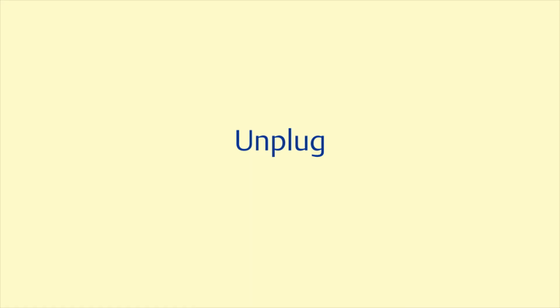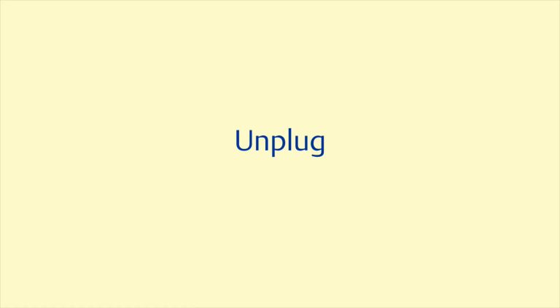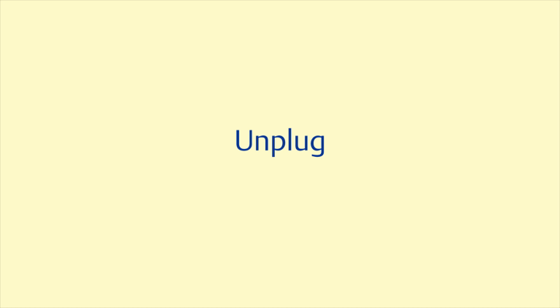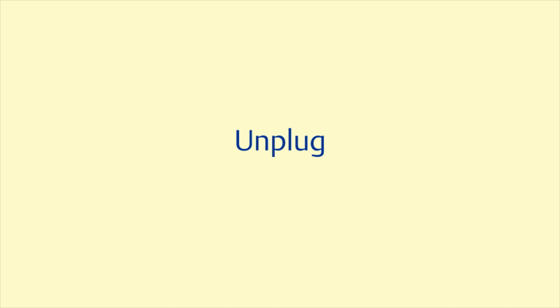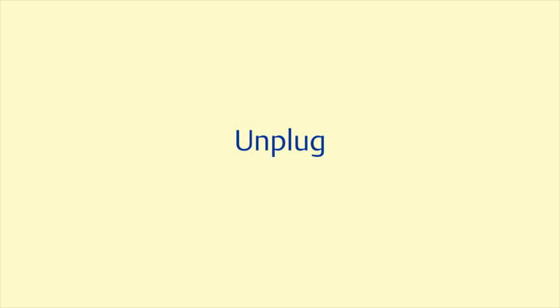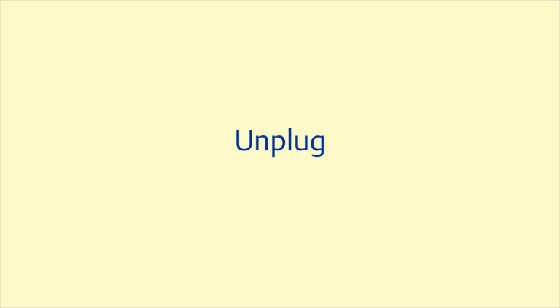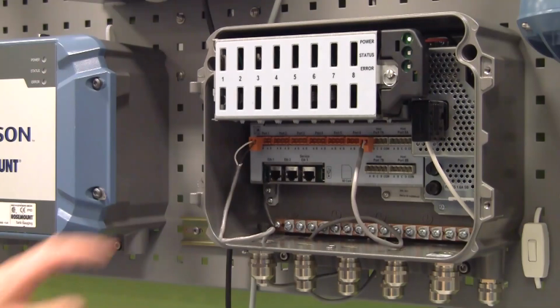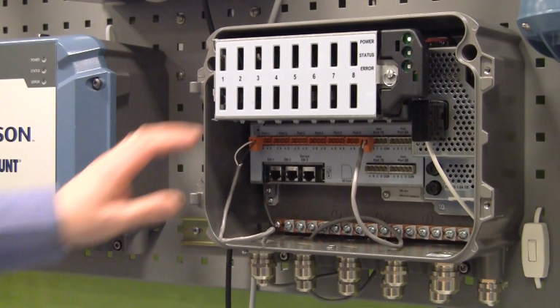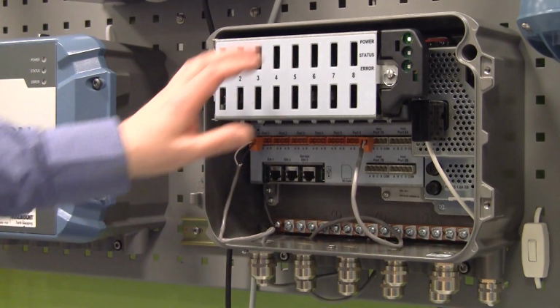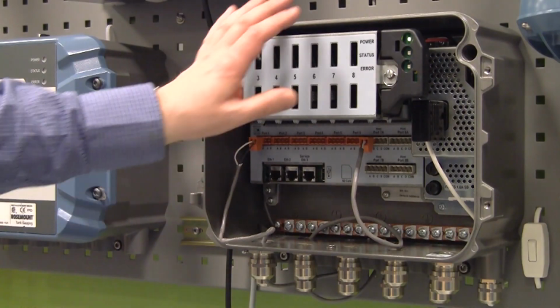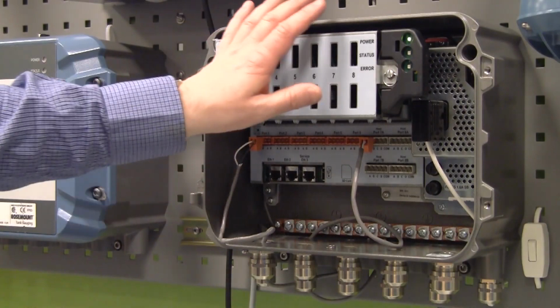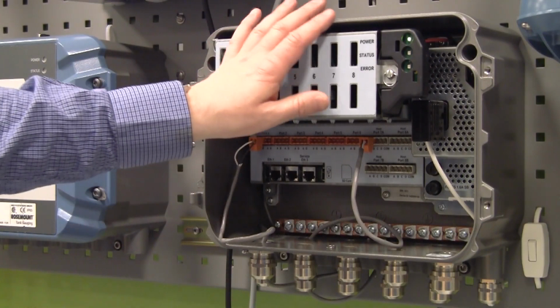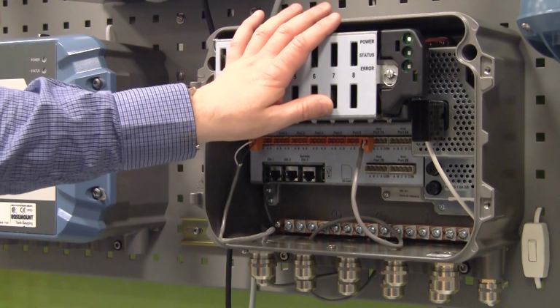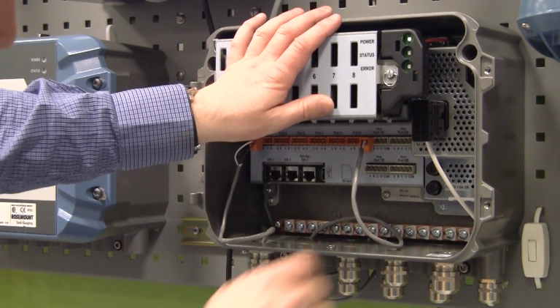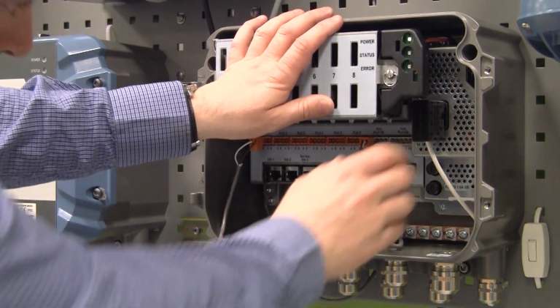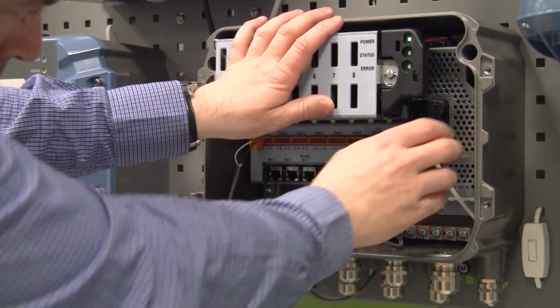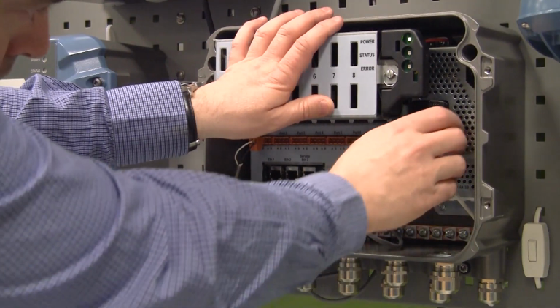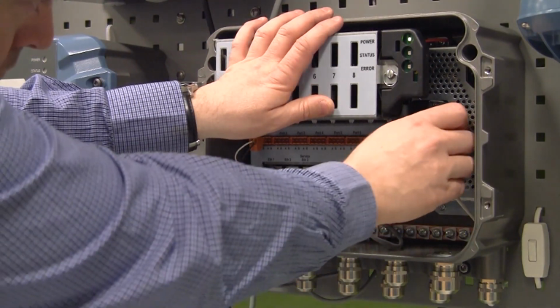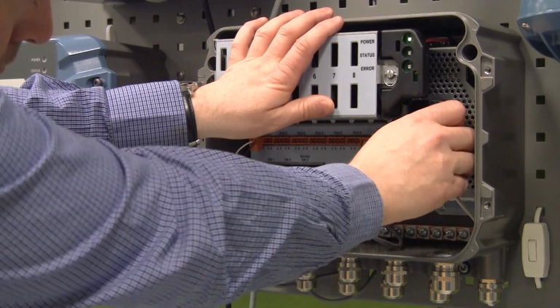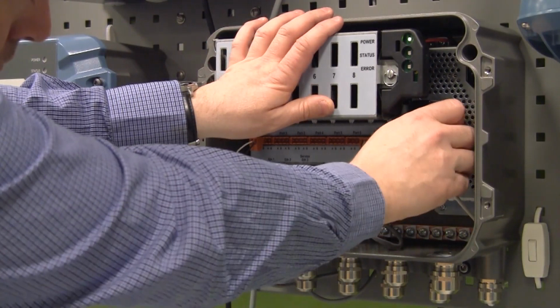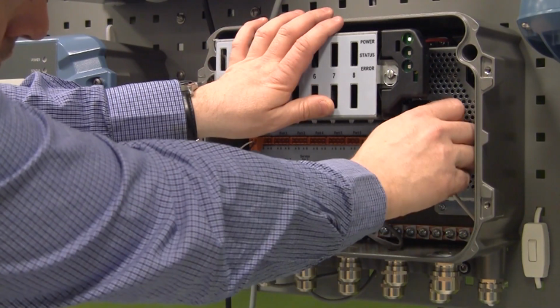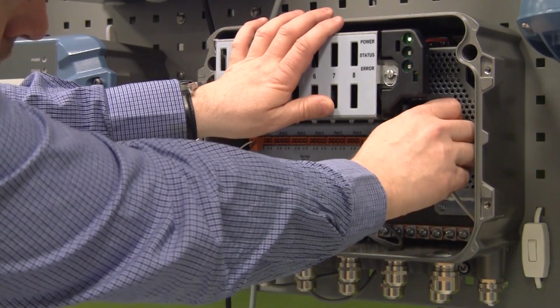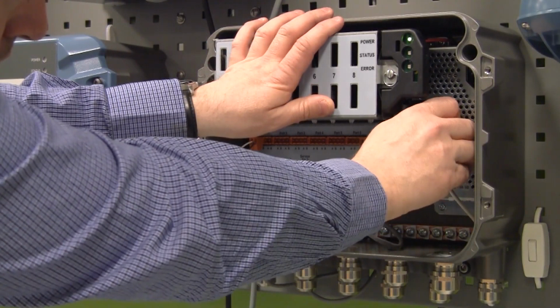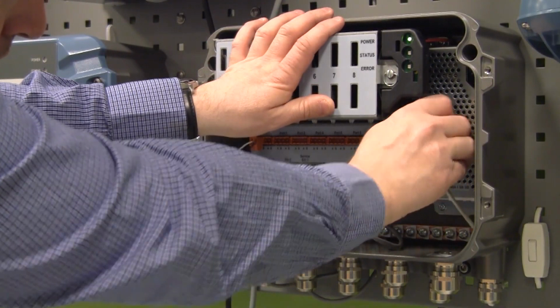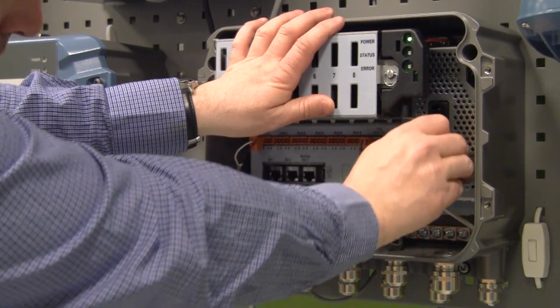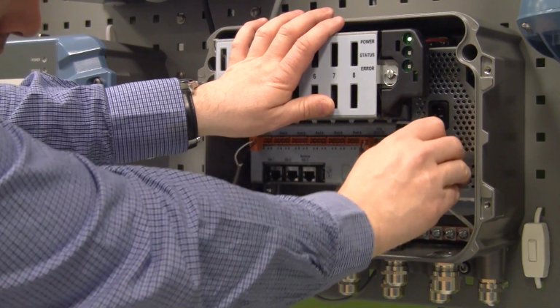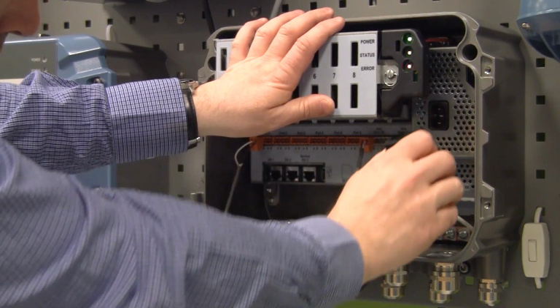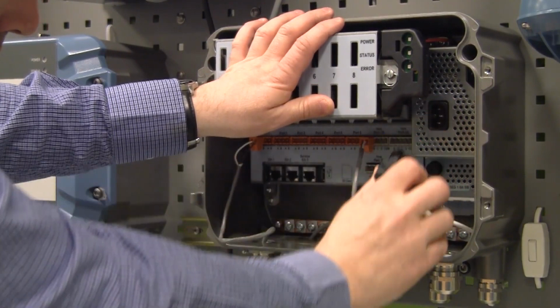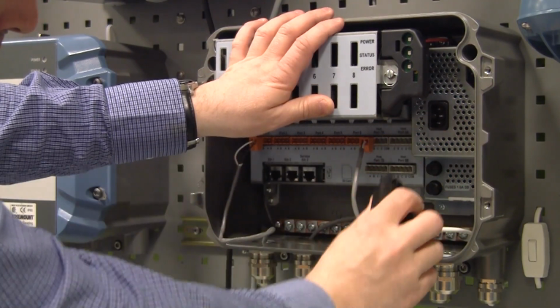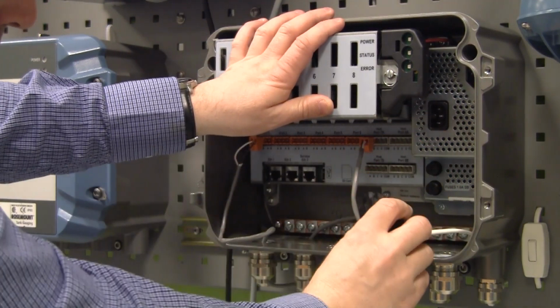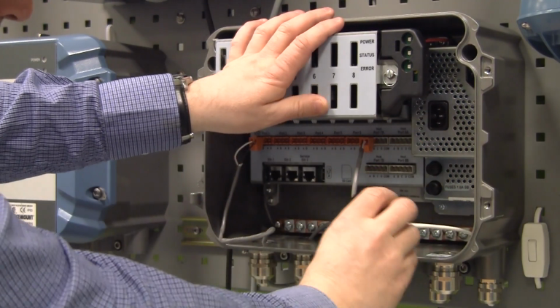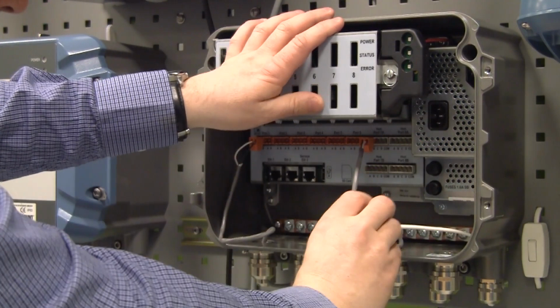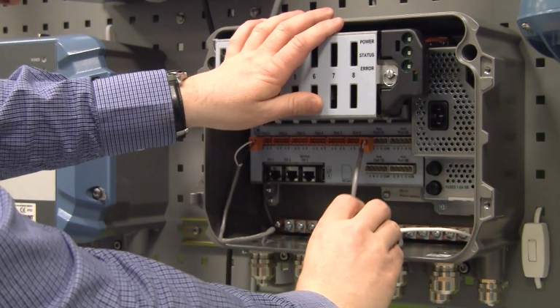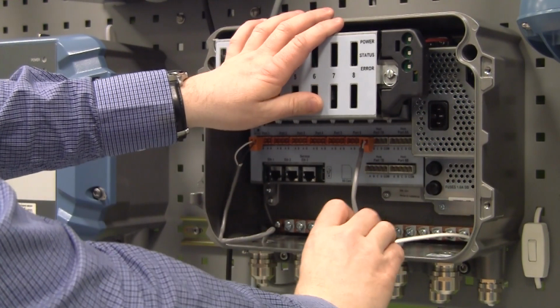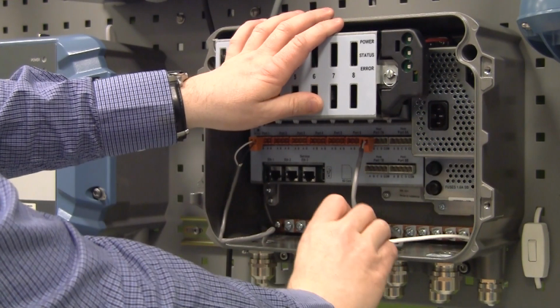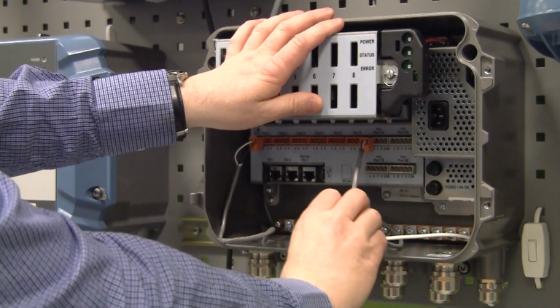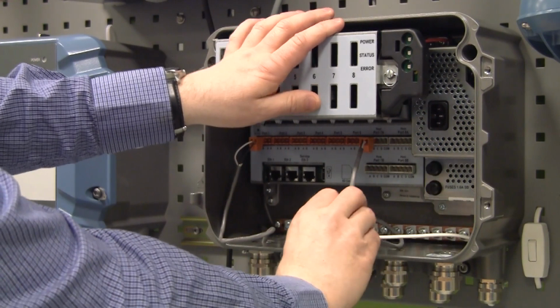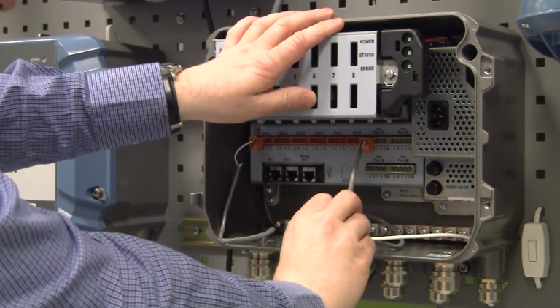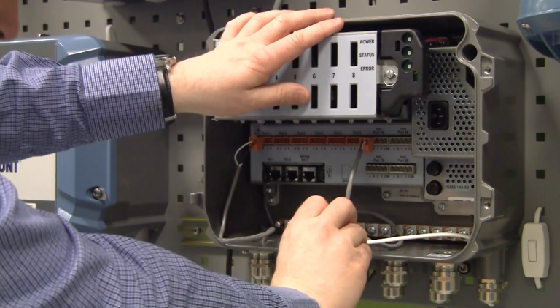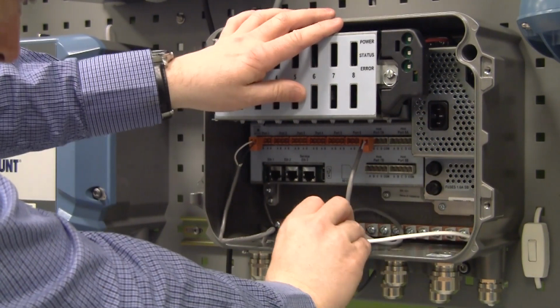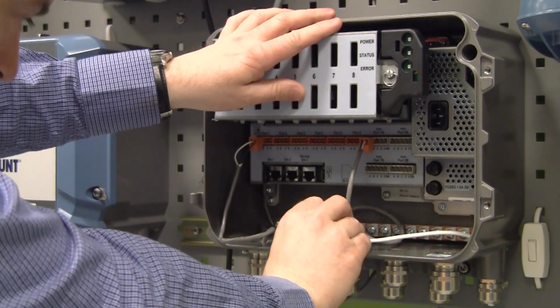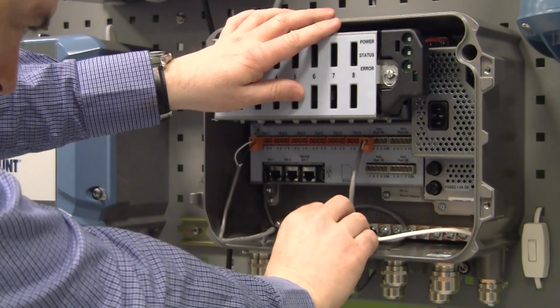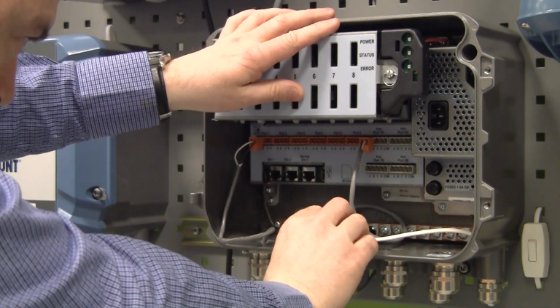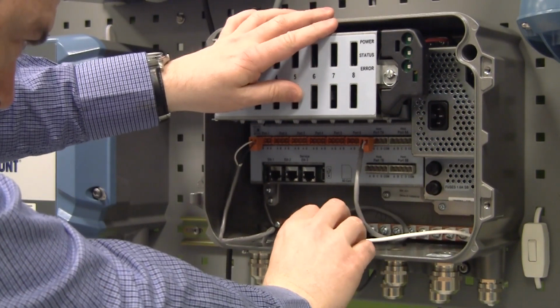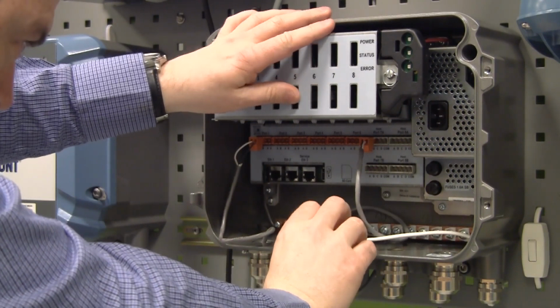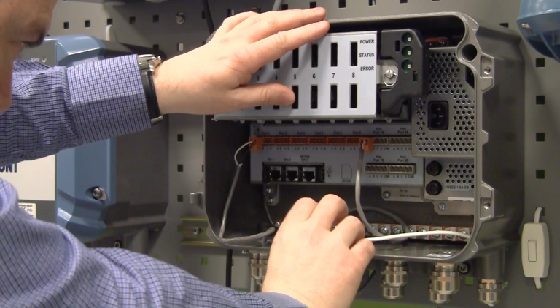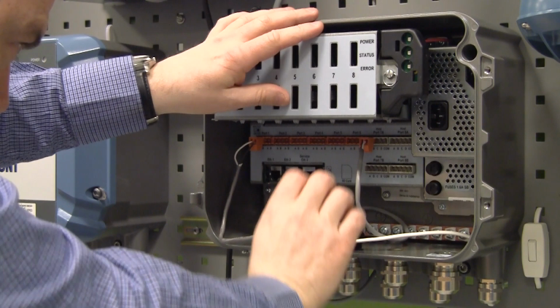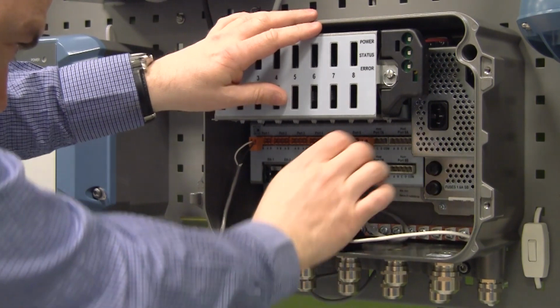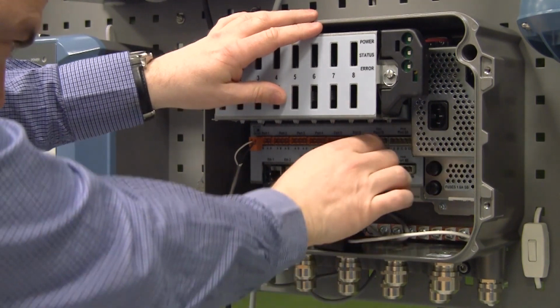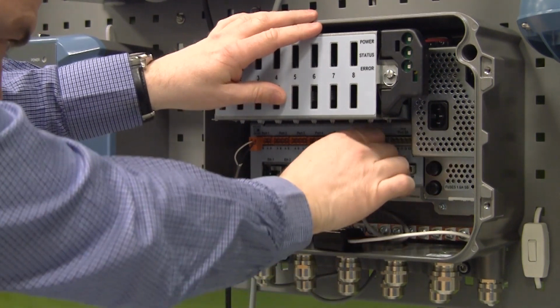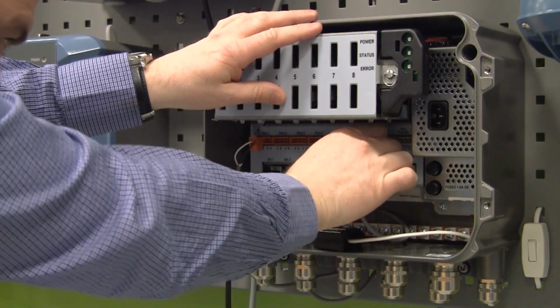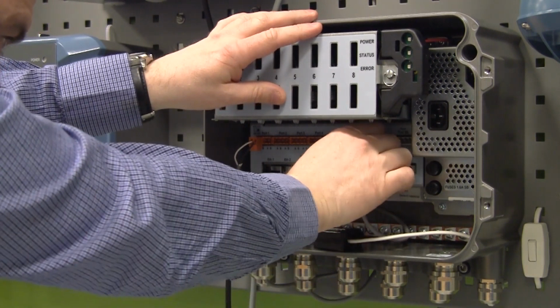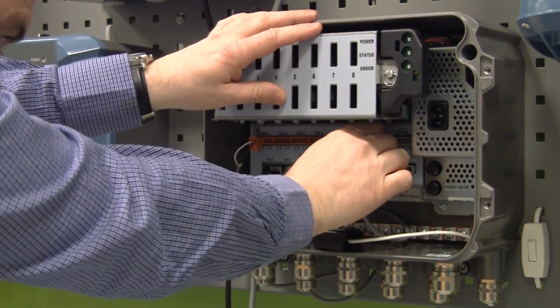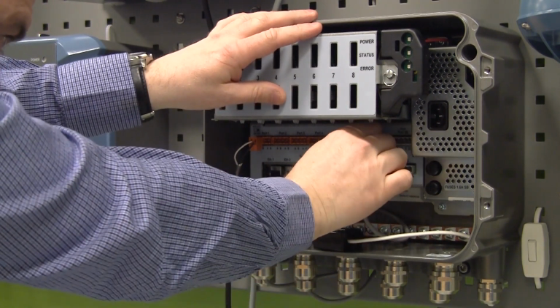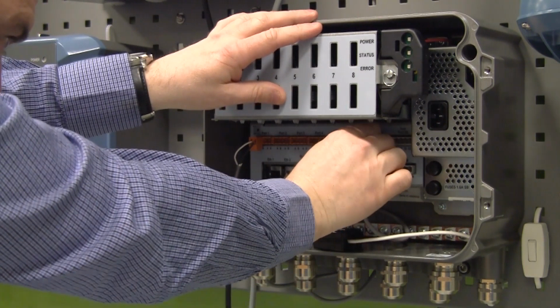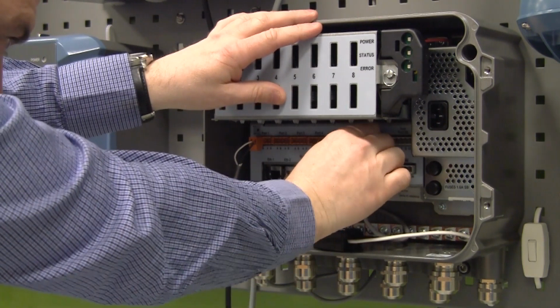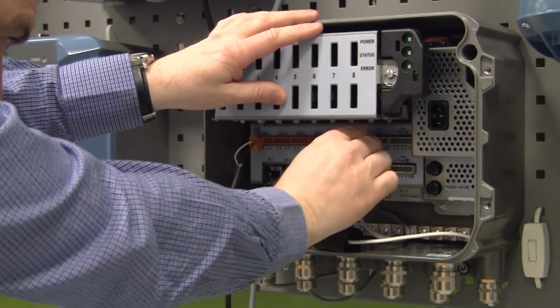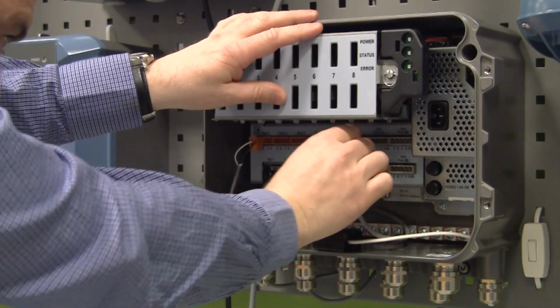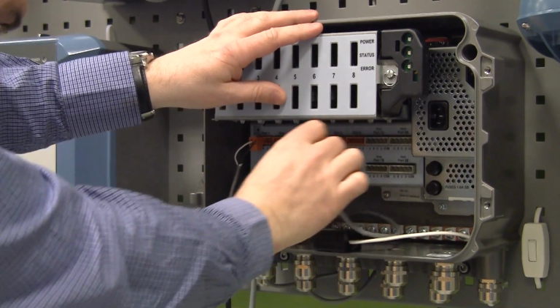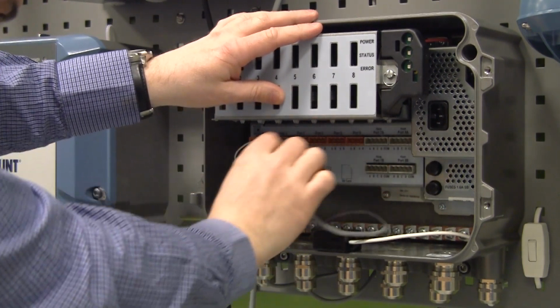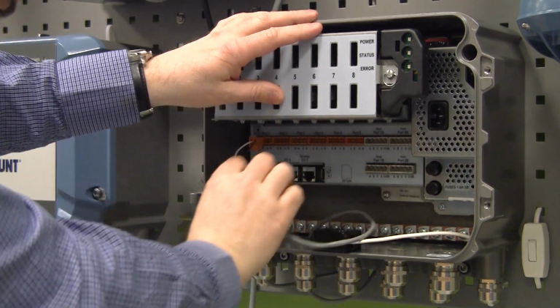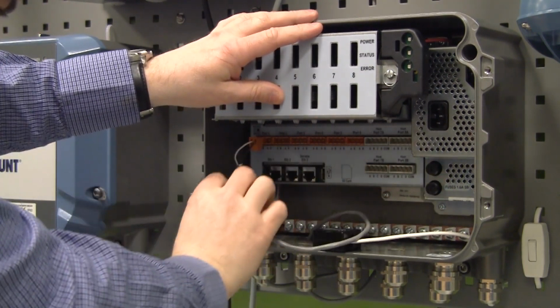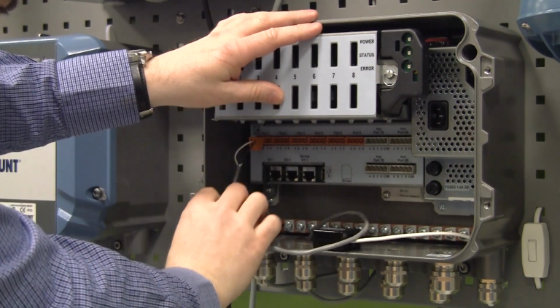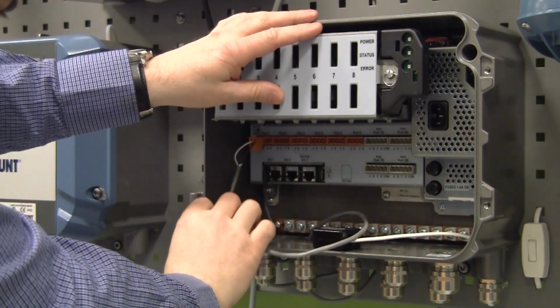Disconnect the power supply, disconnect the host, and disconnect the field communication ports.